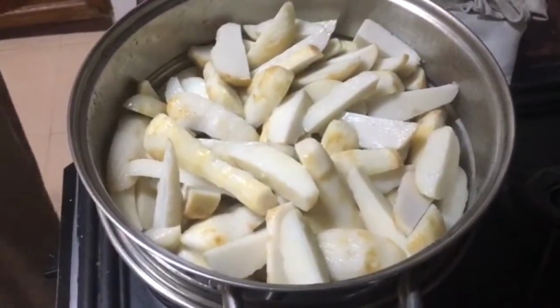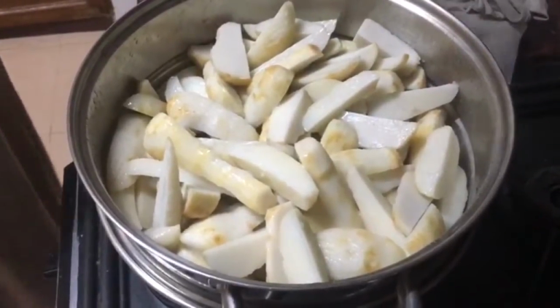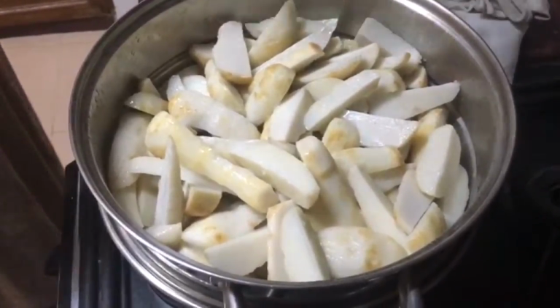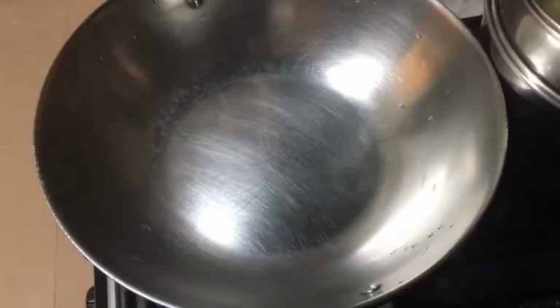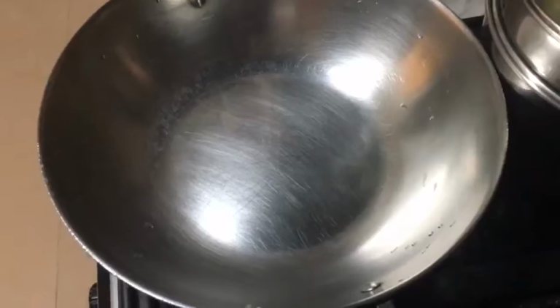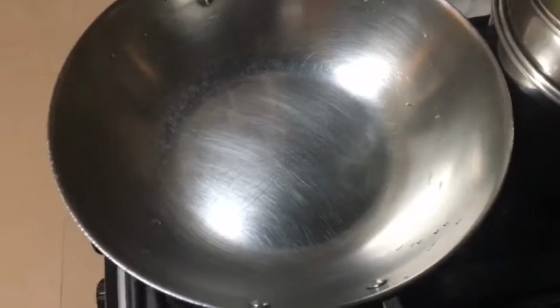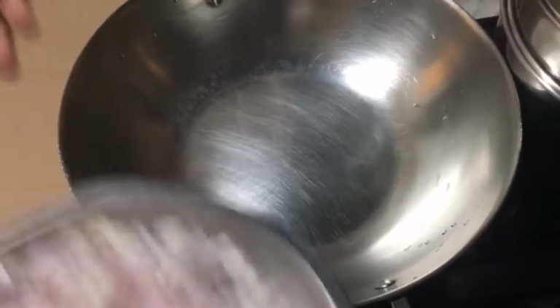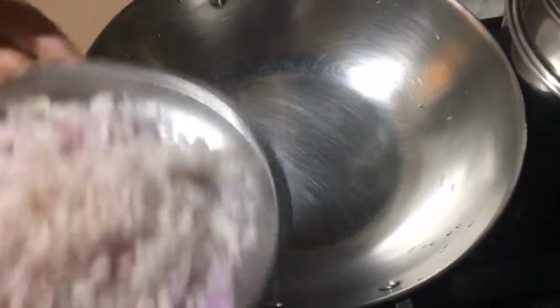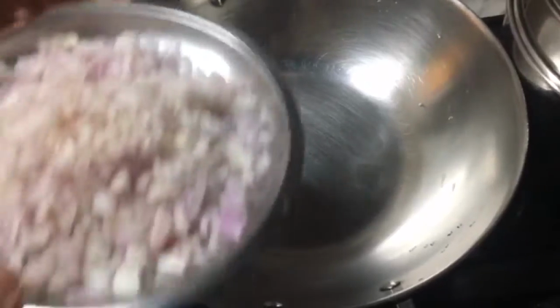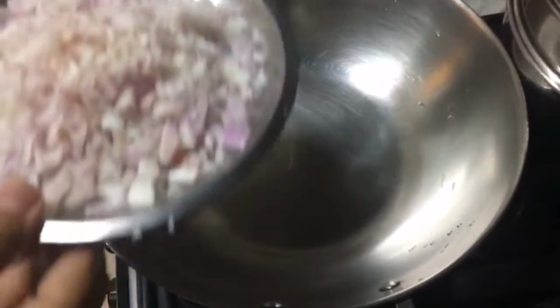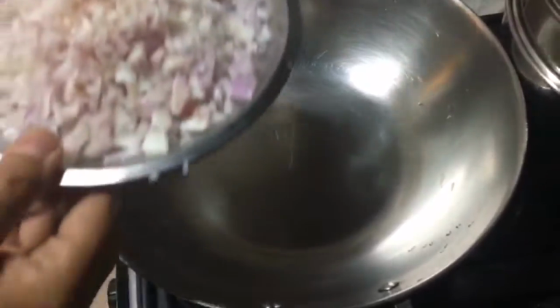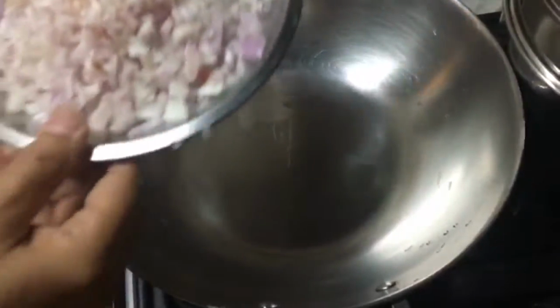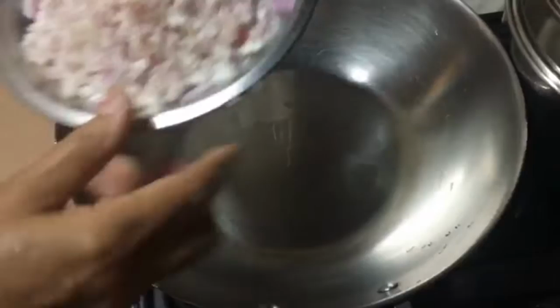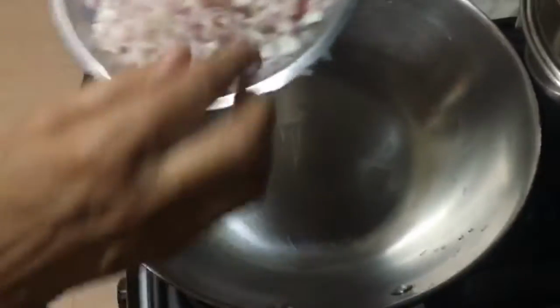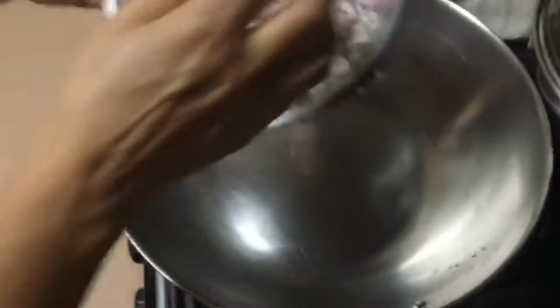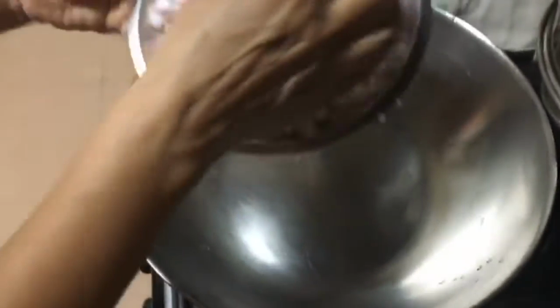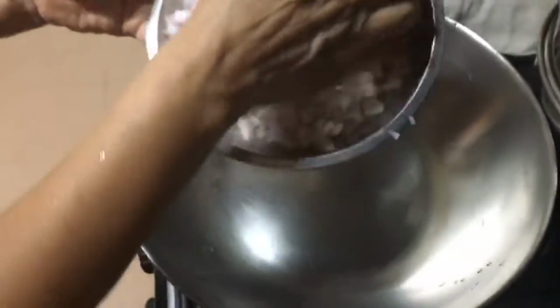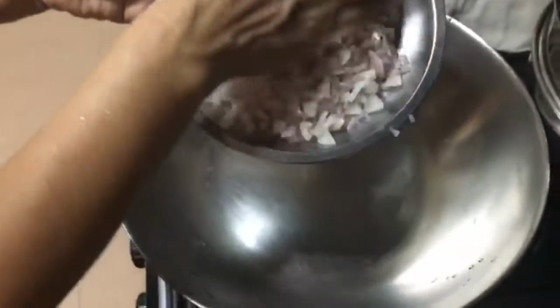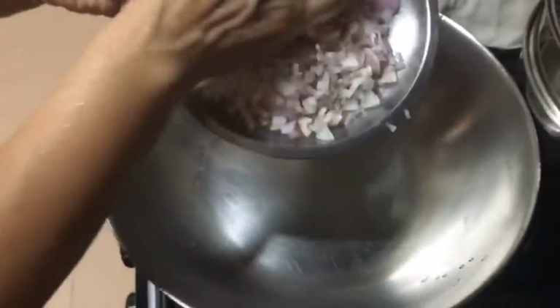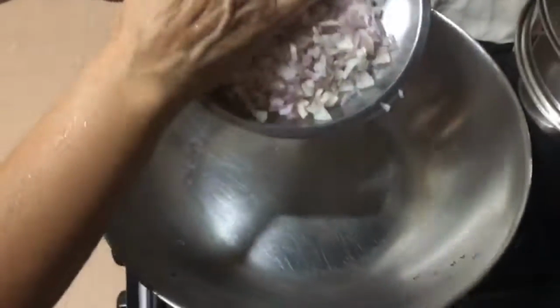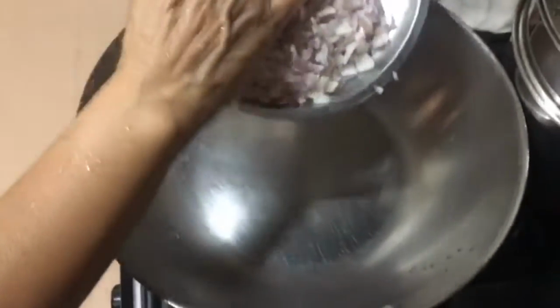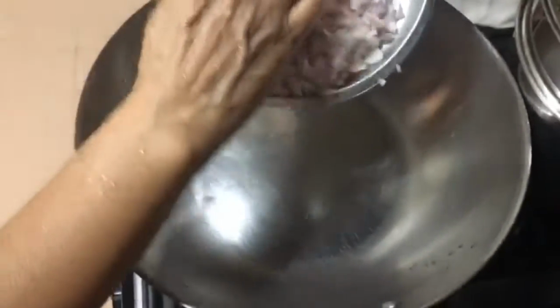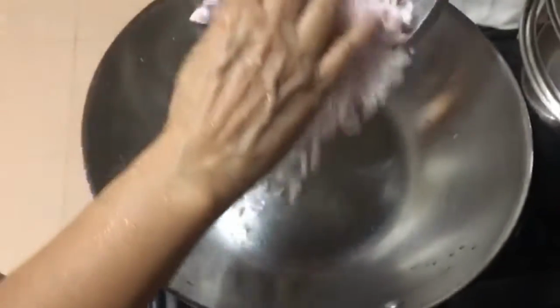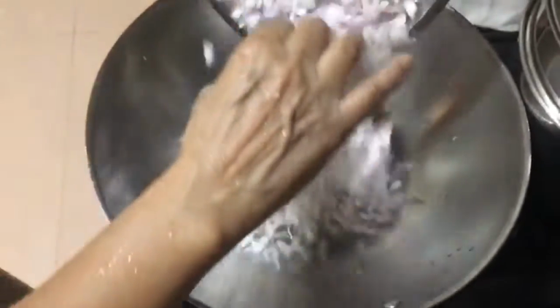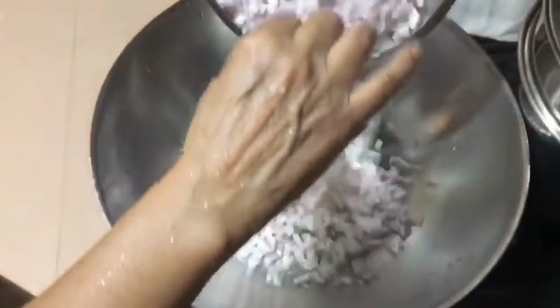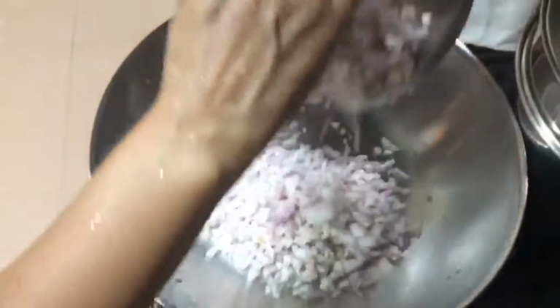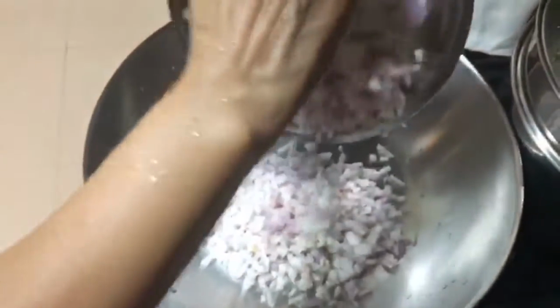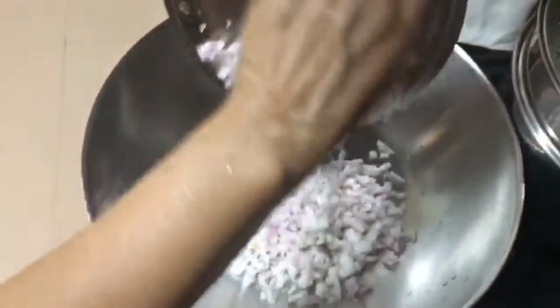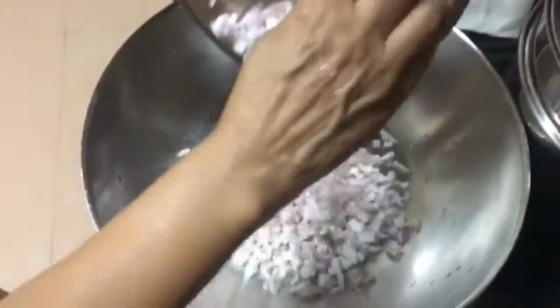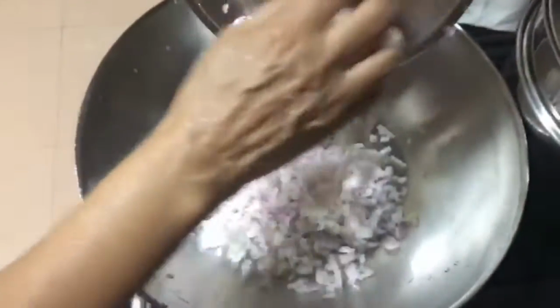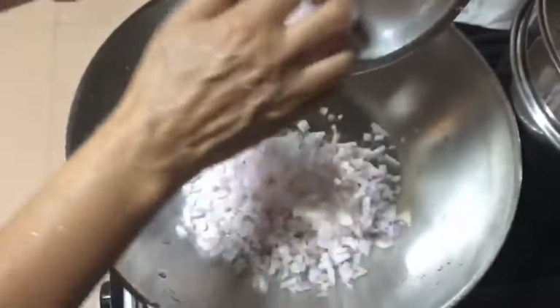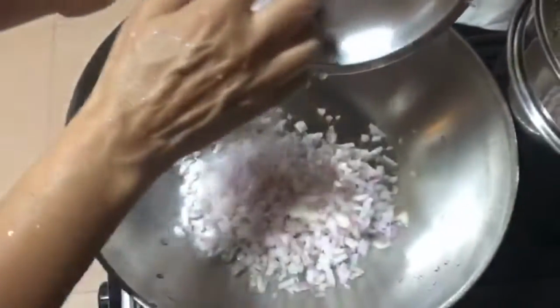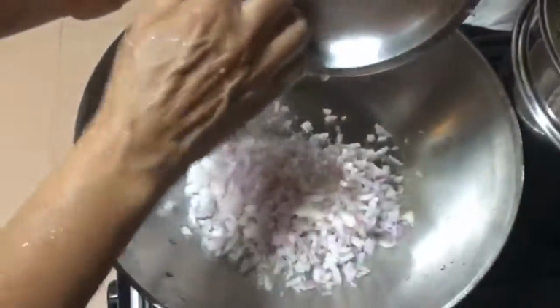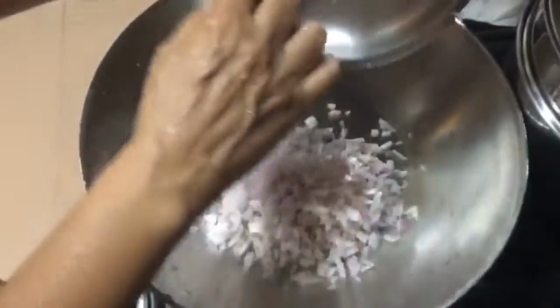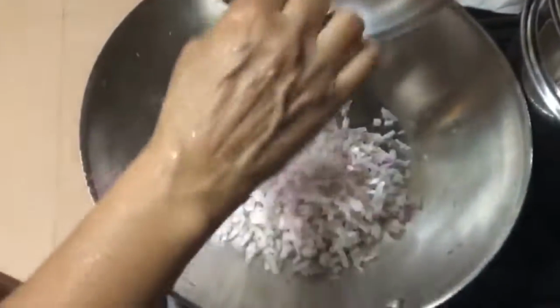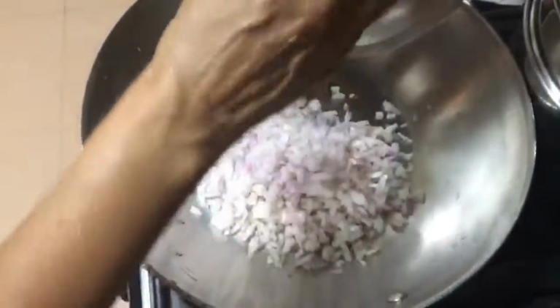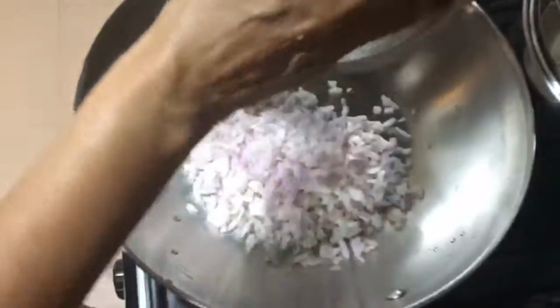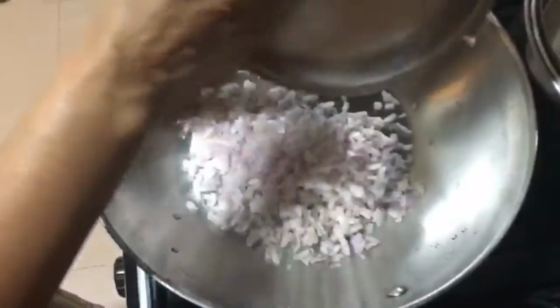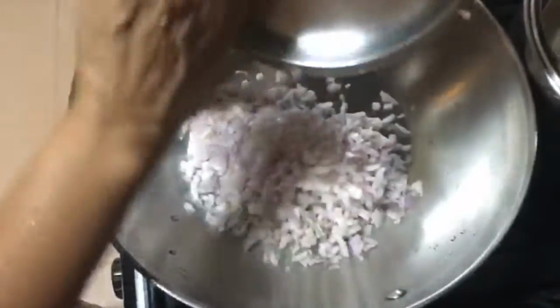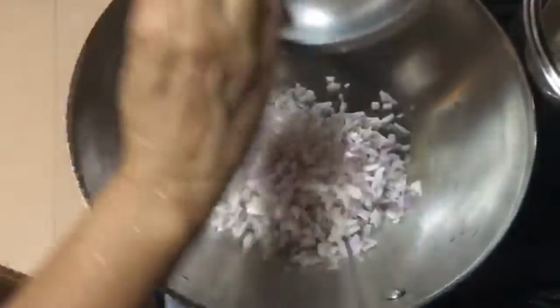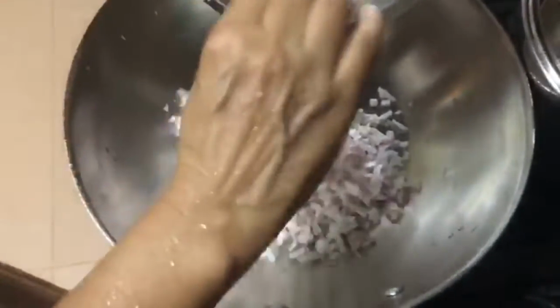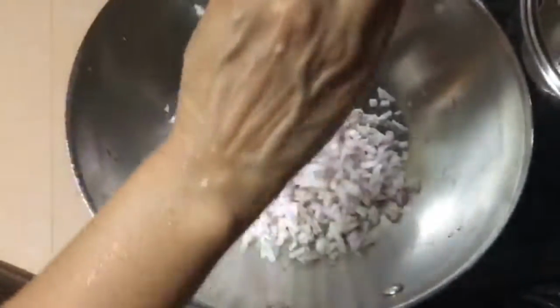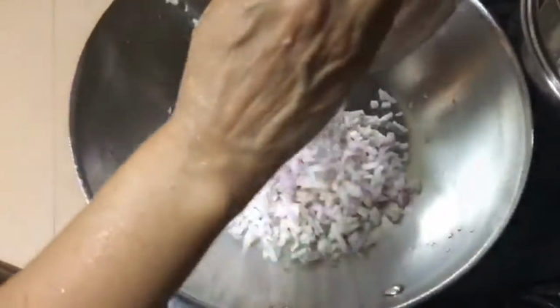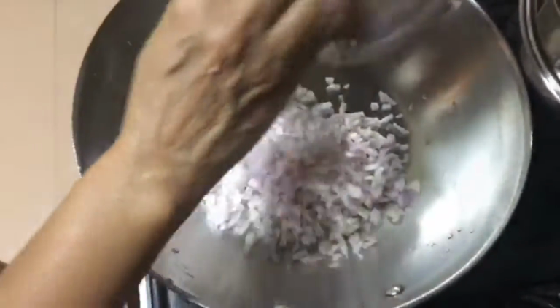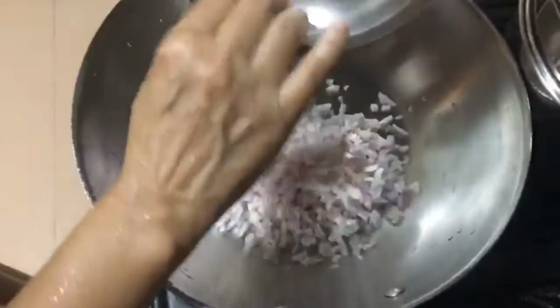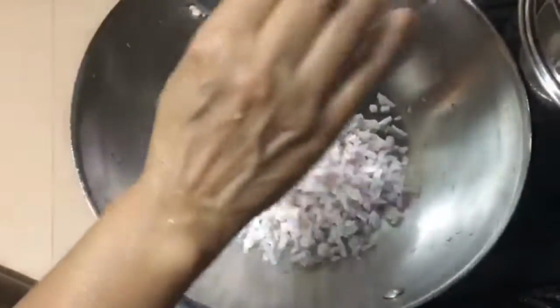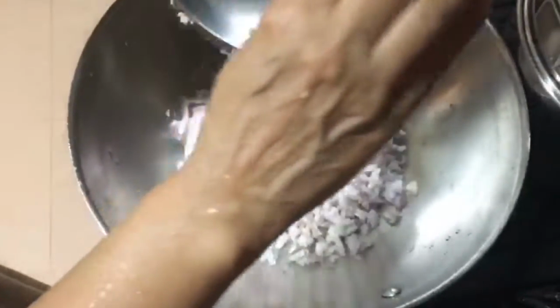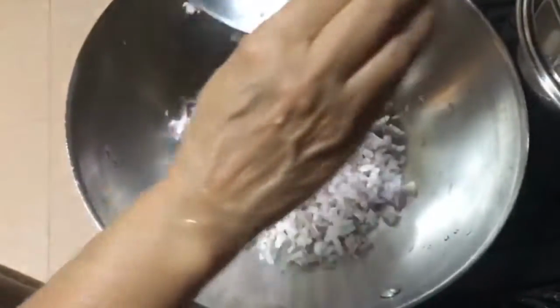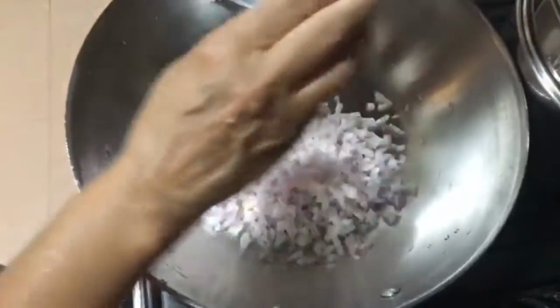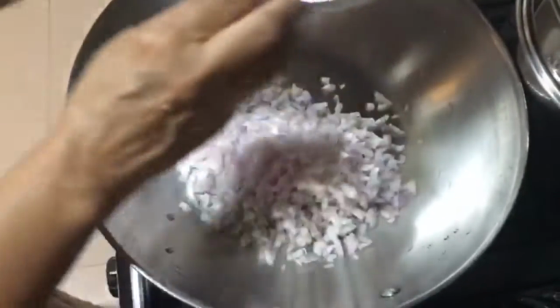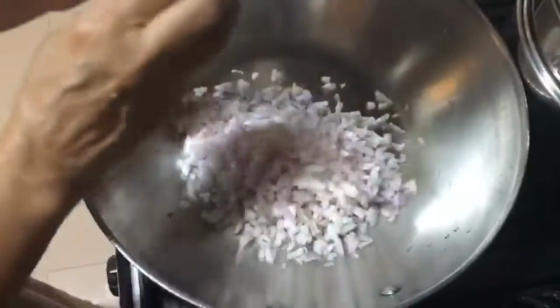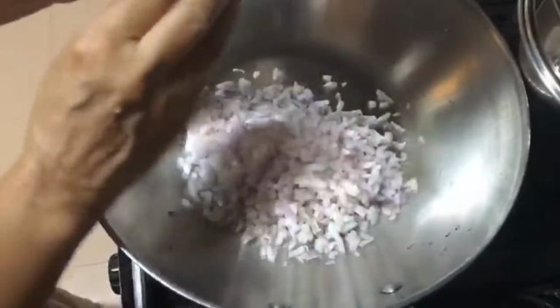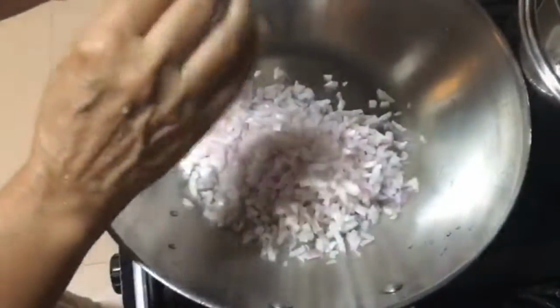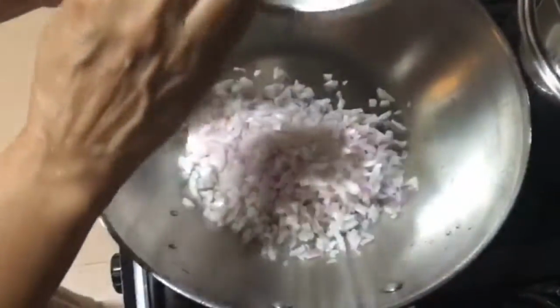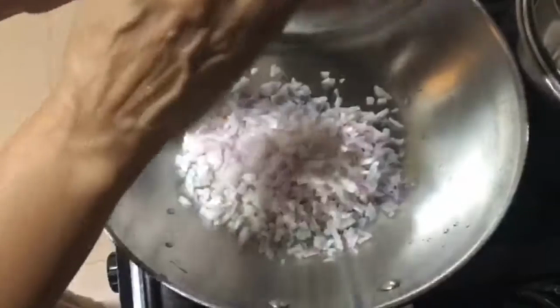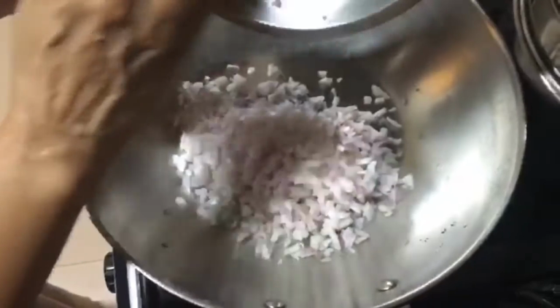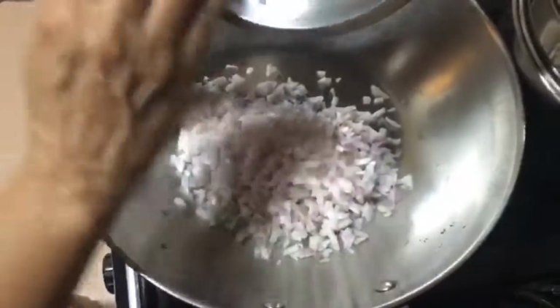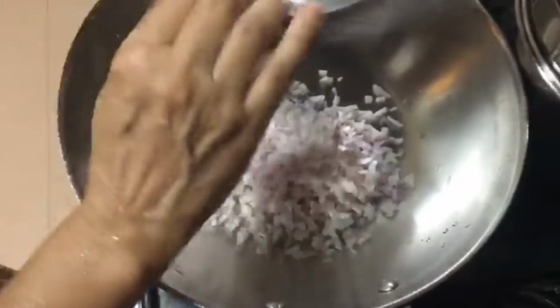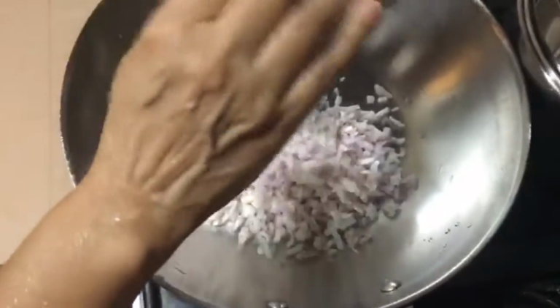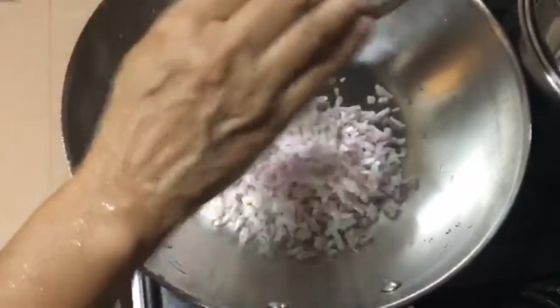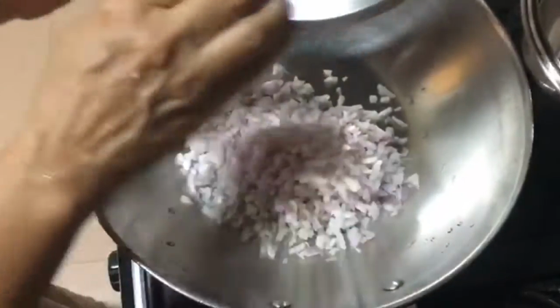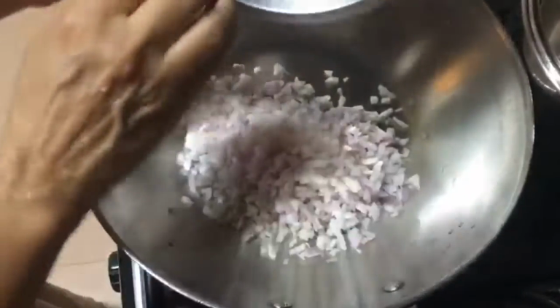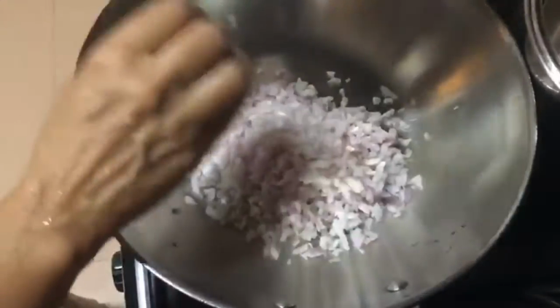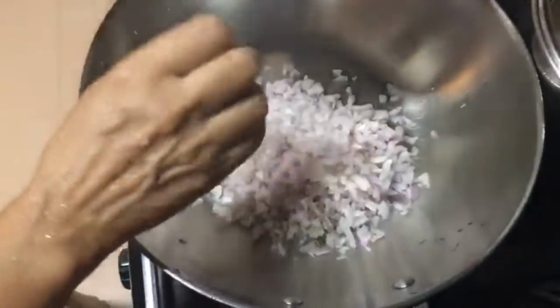We have taken a stainless steel kadai. She has put no oil and has added all the onions directly to the pan.